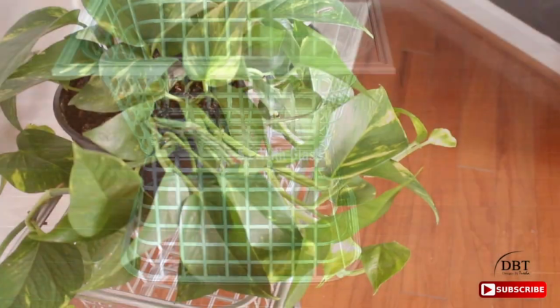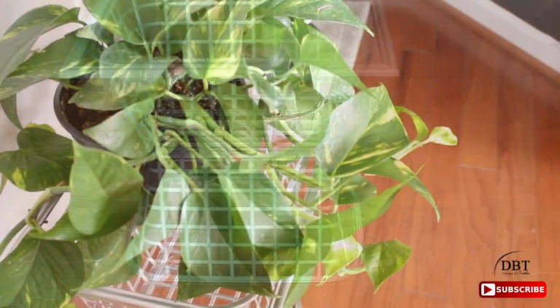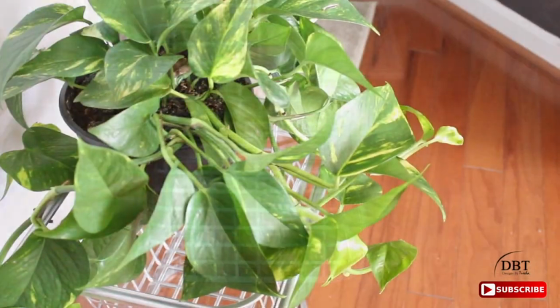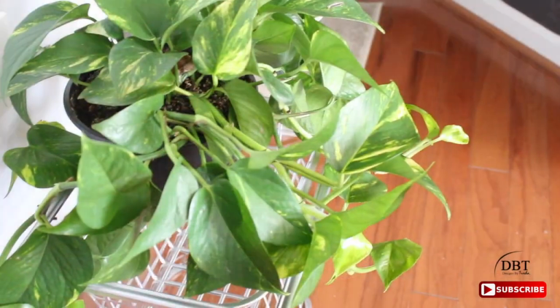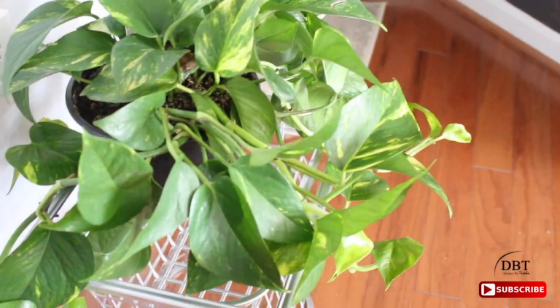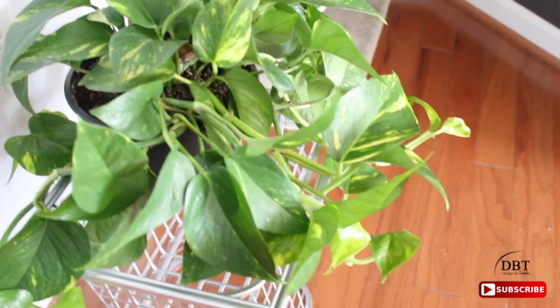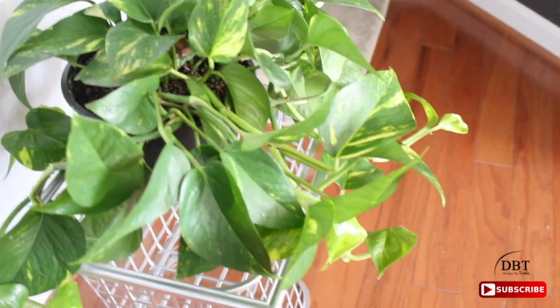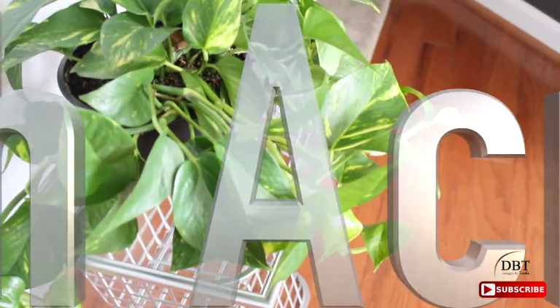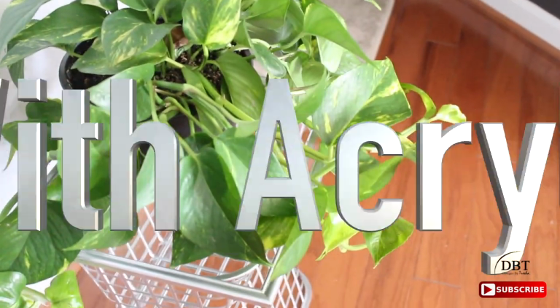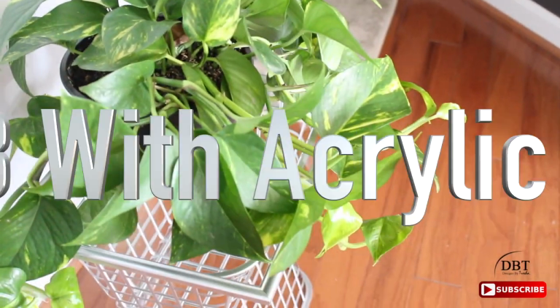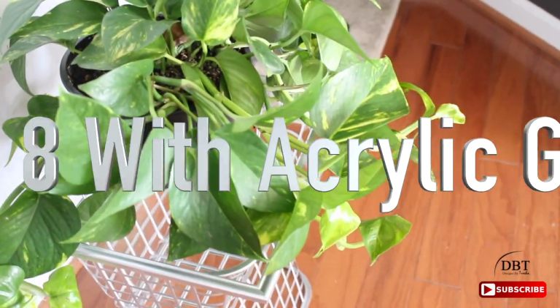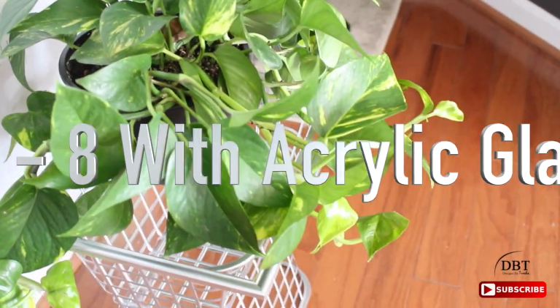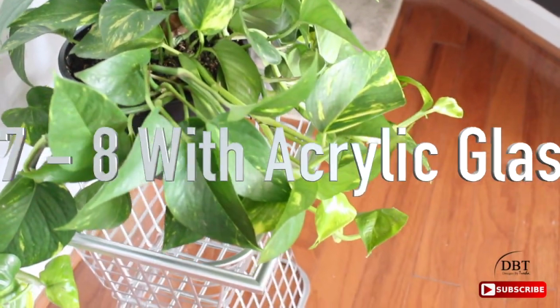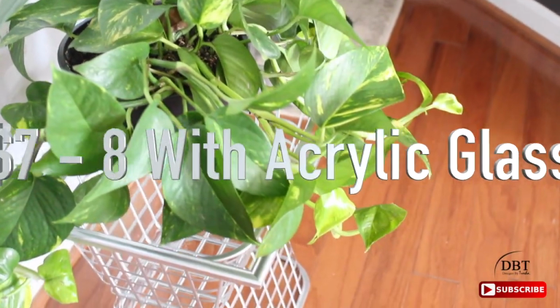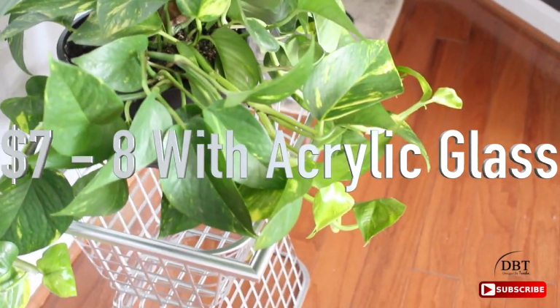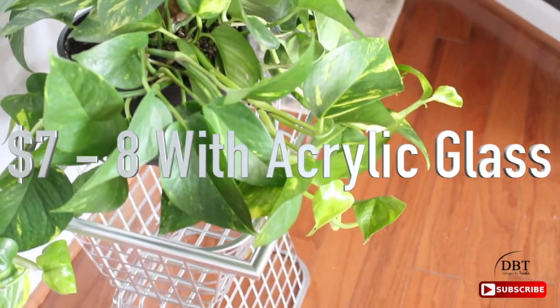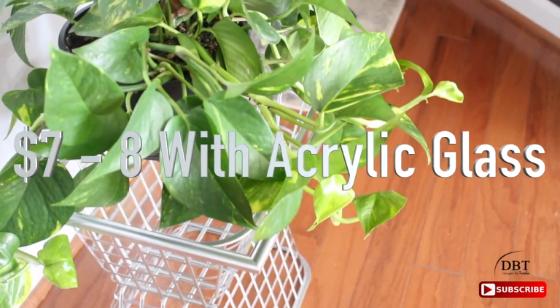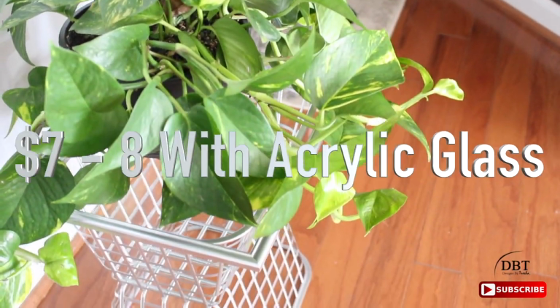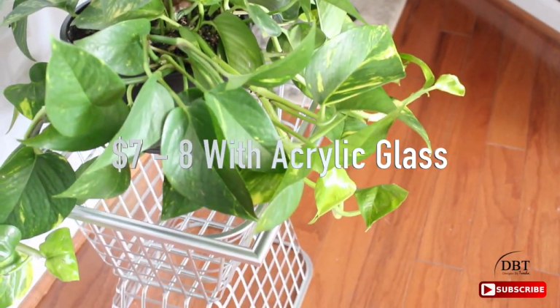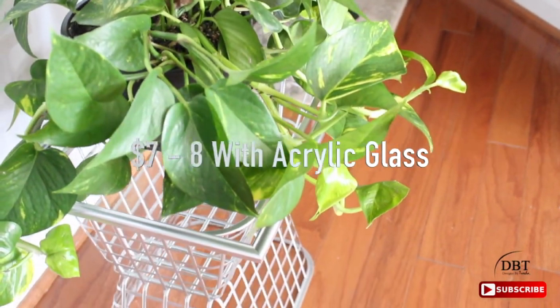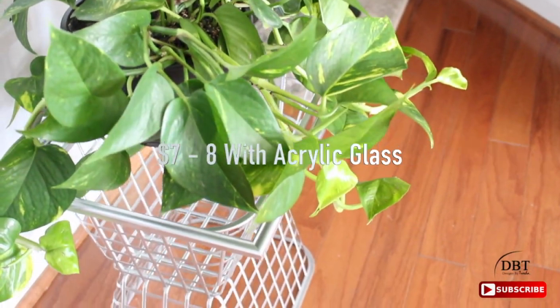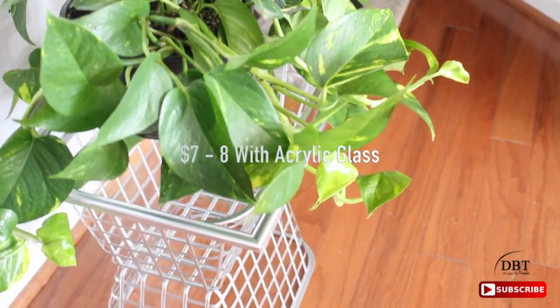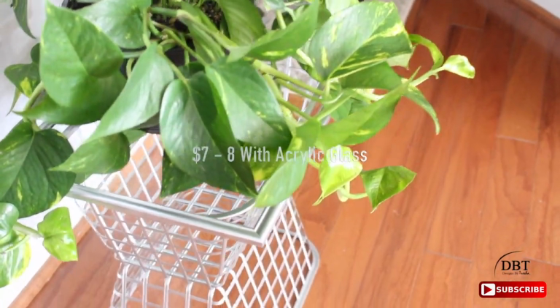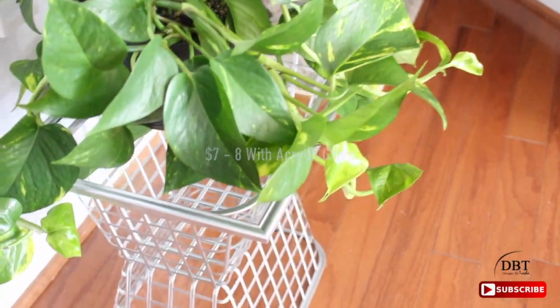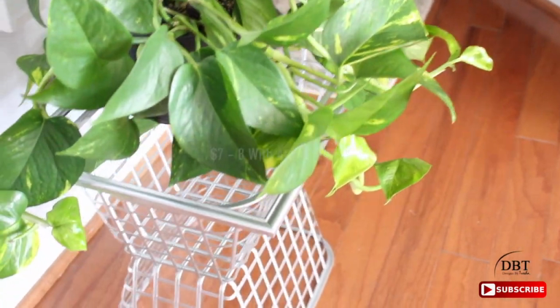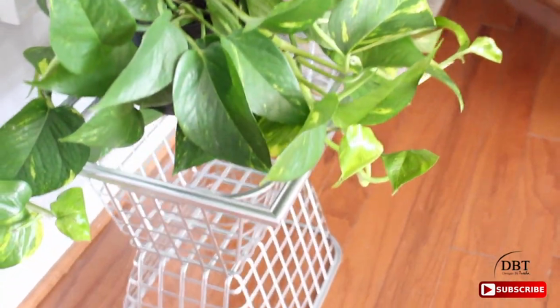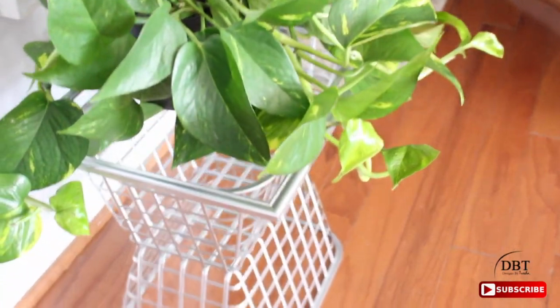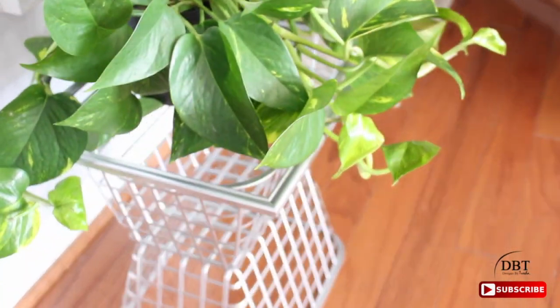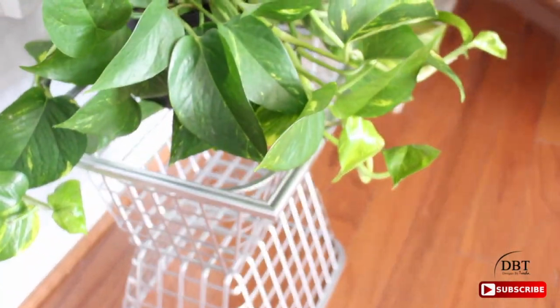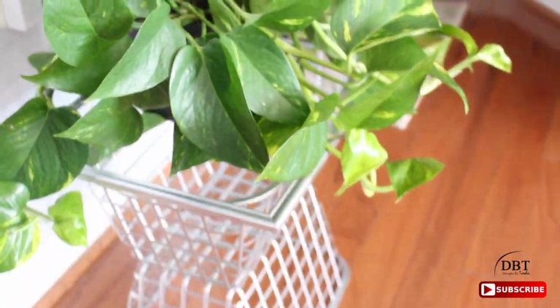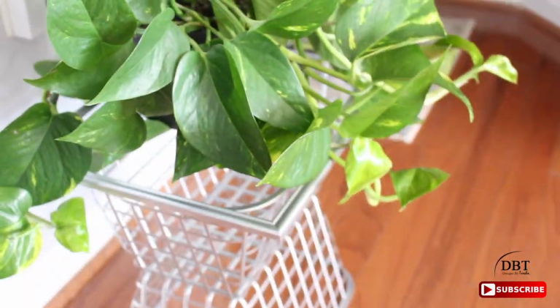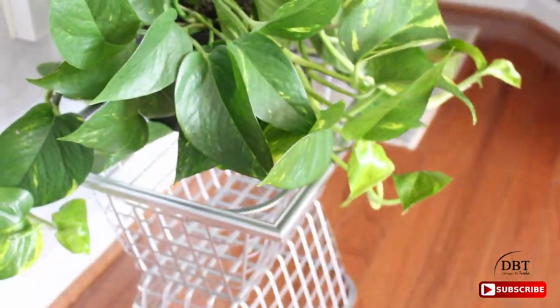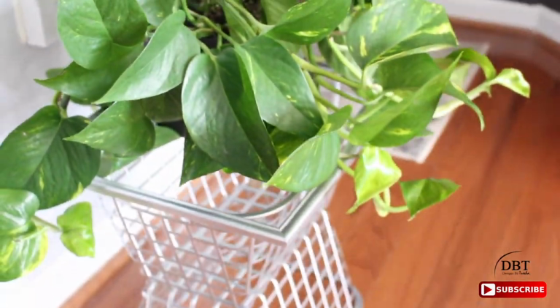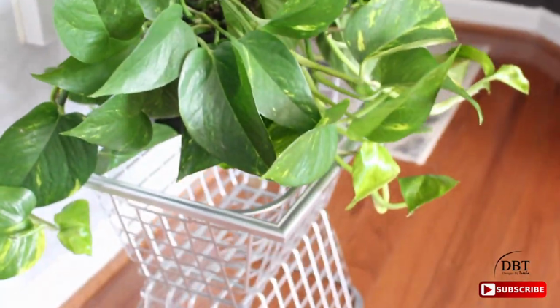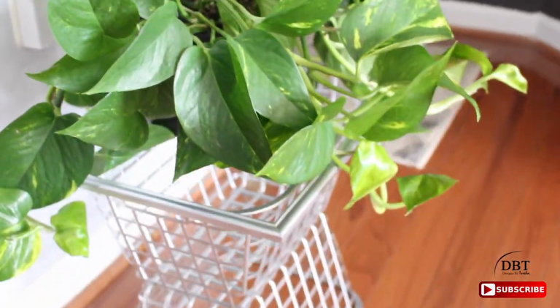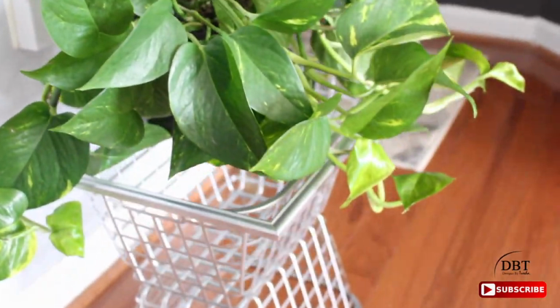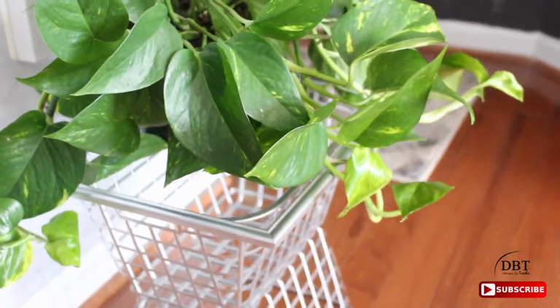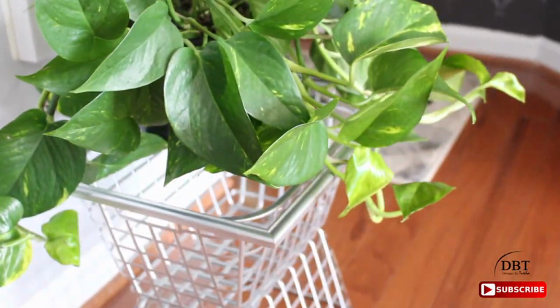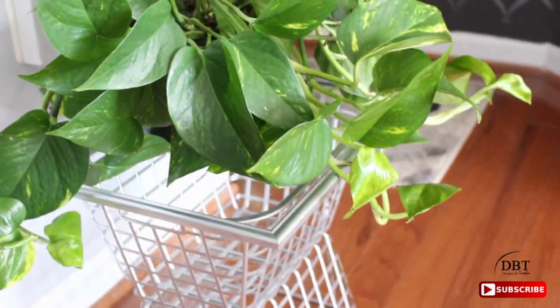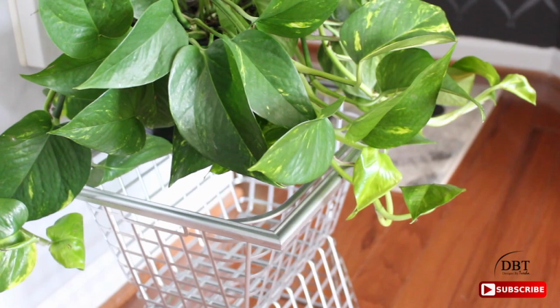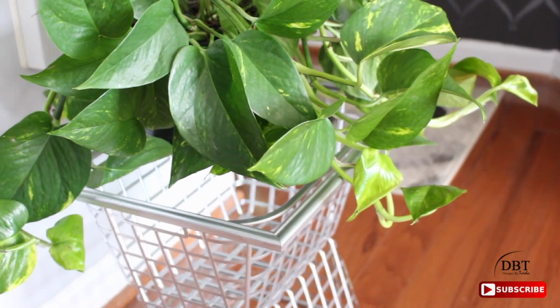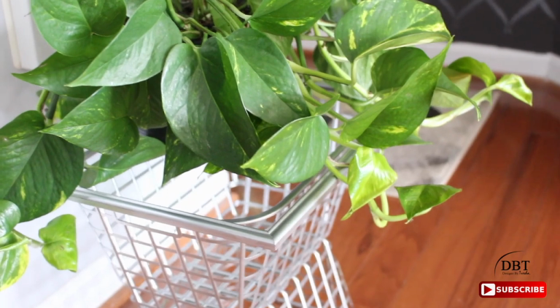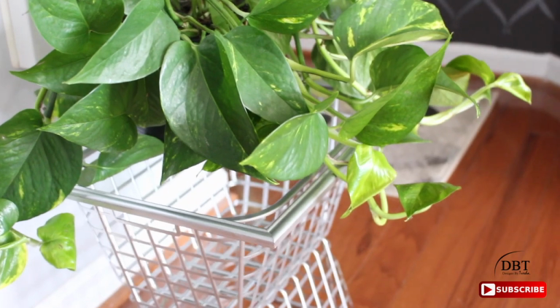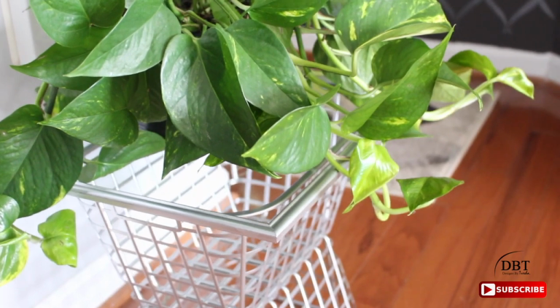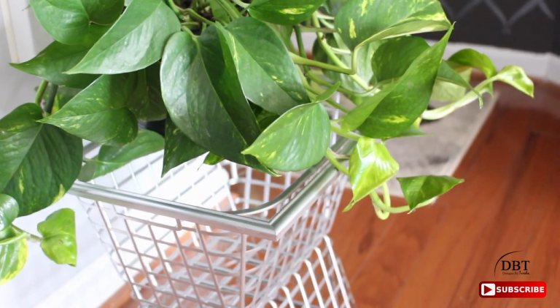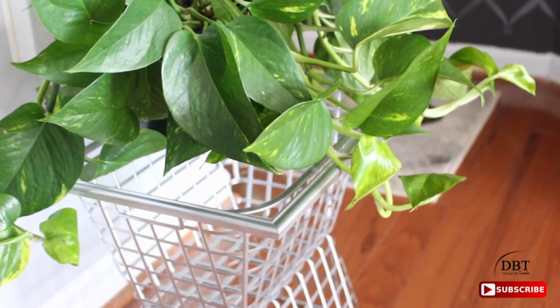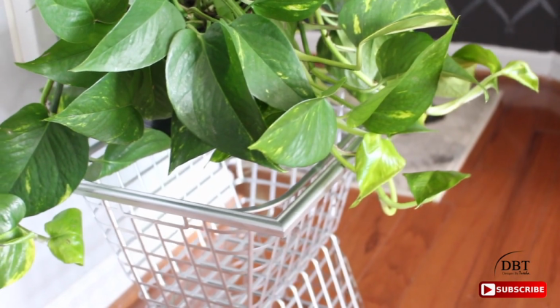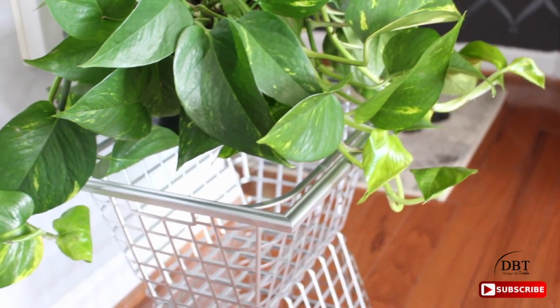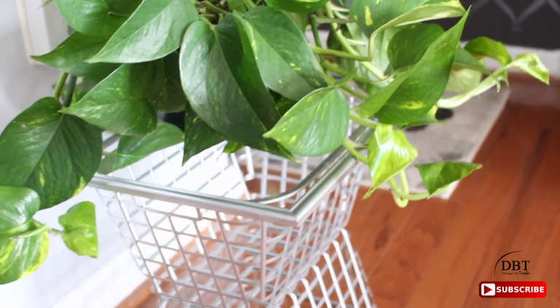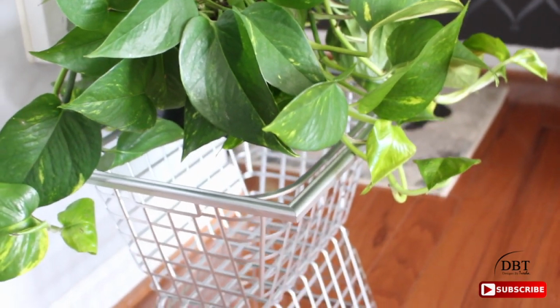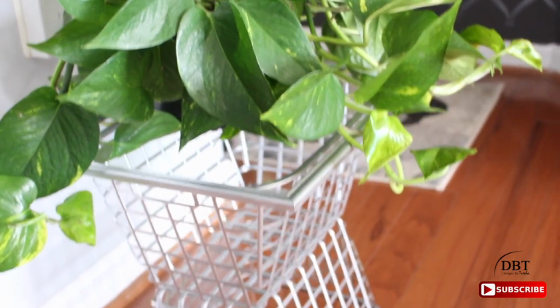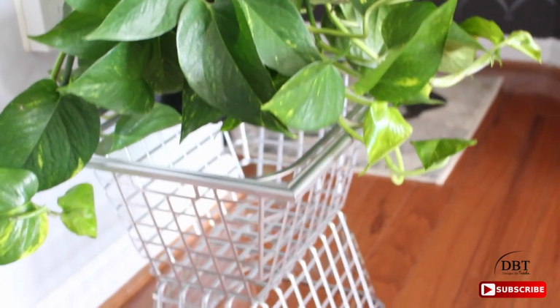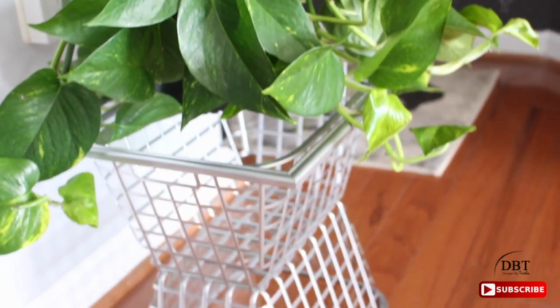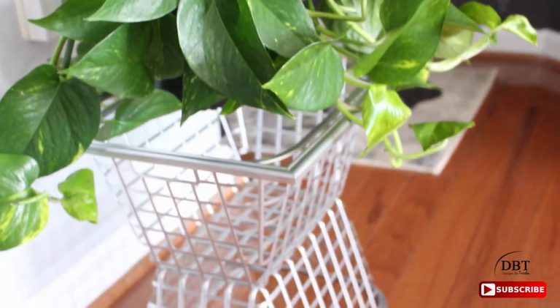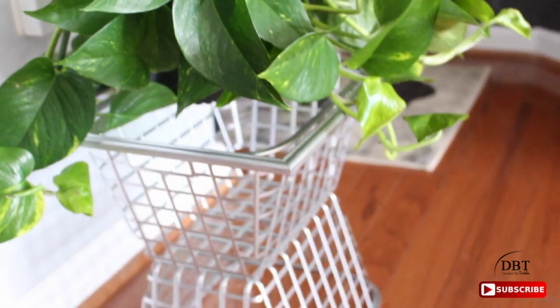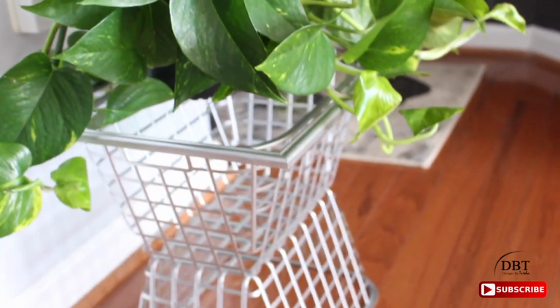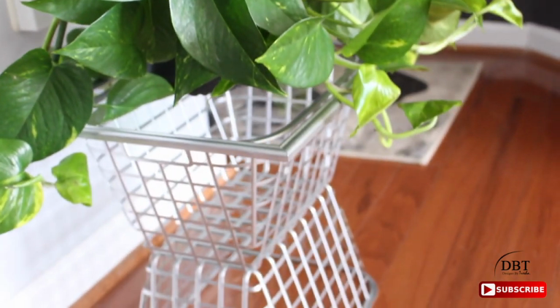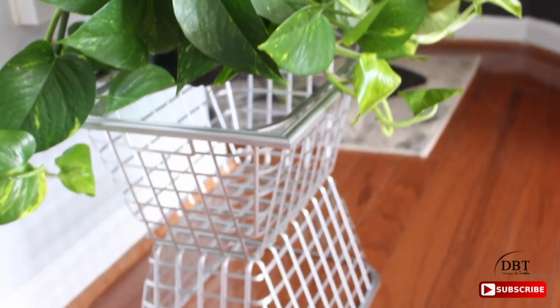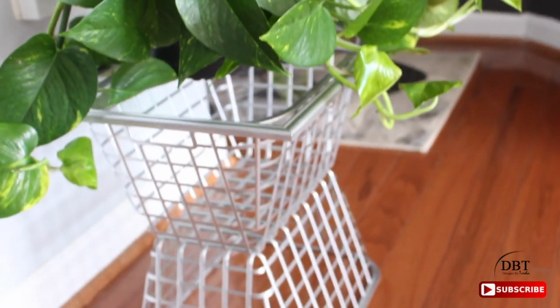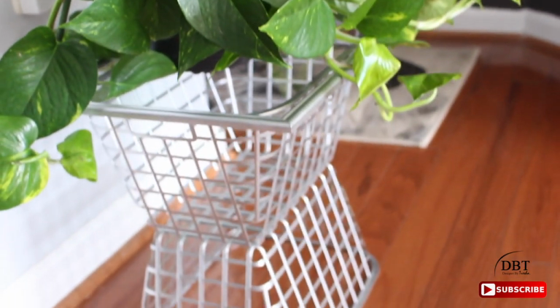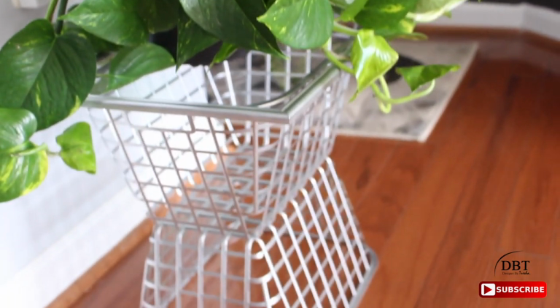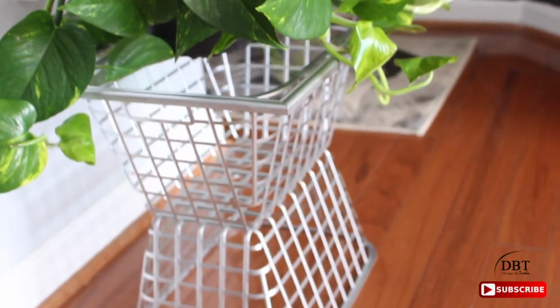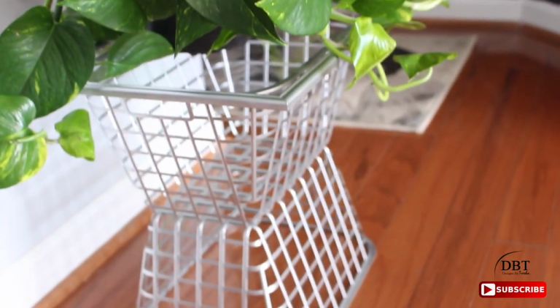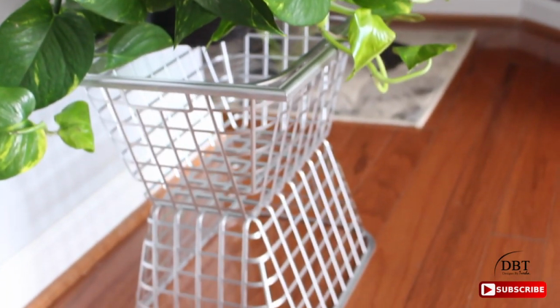Let's recap the cost: that's three dollars if you decide to use the glass, and about seven to eight dollars if you decide to use the plexiglass. Wow — what do you guys think?